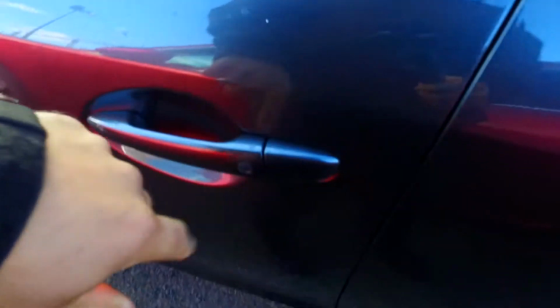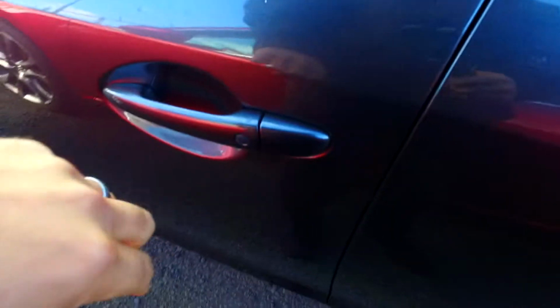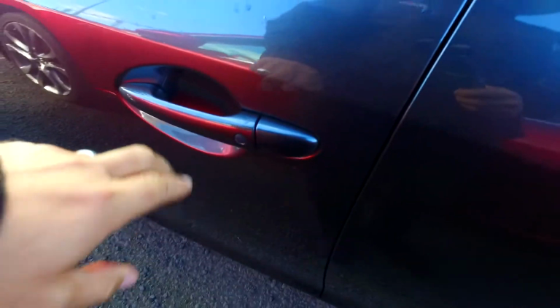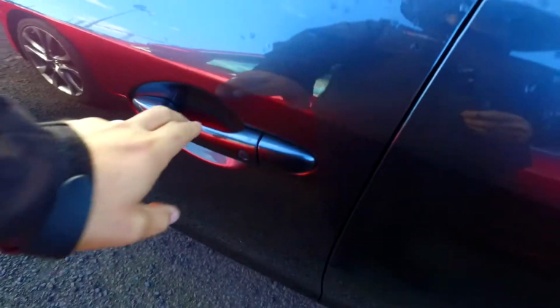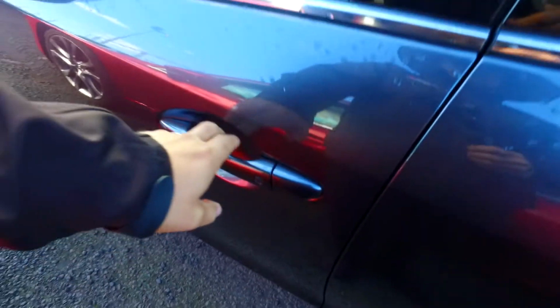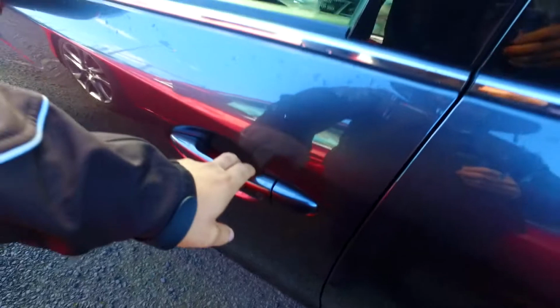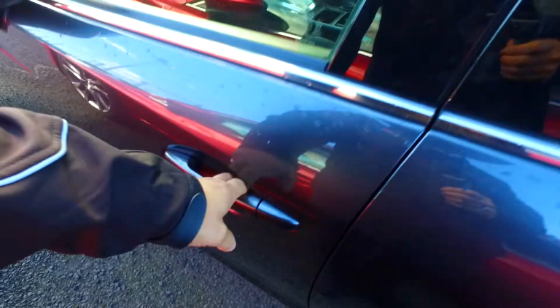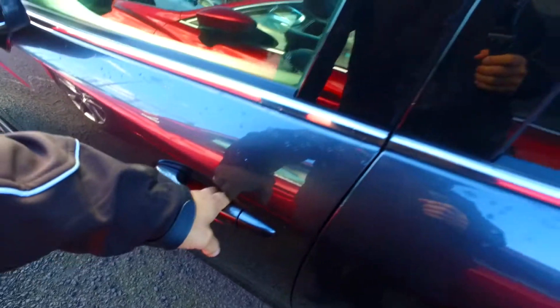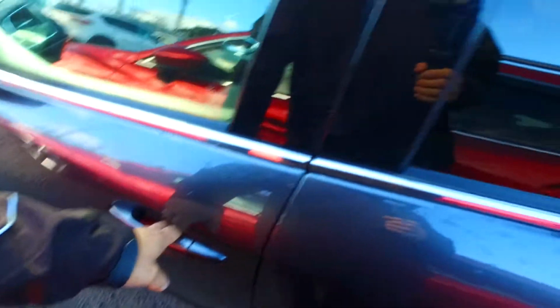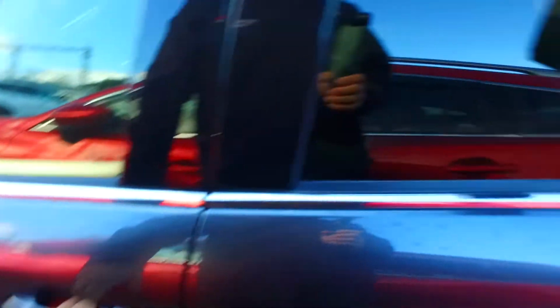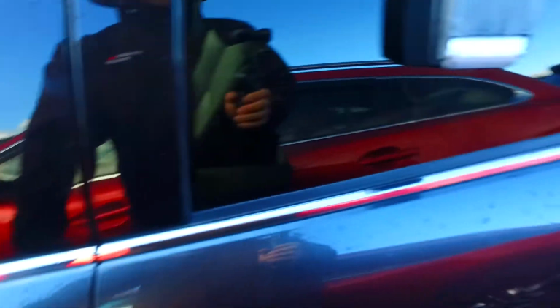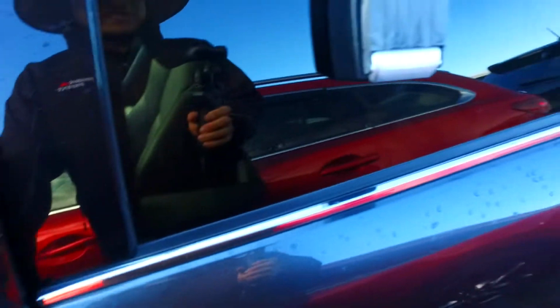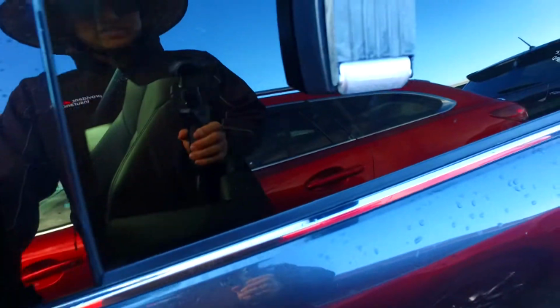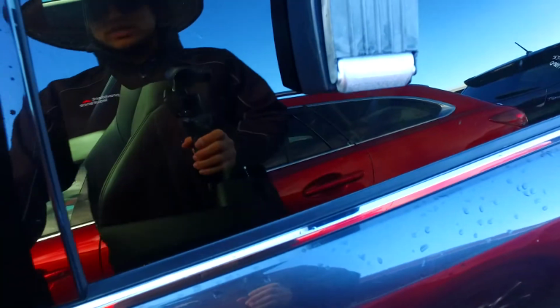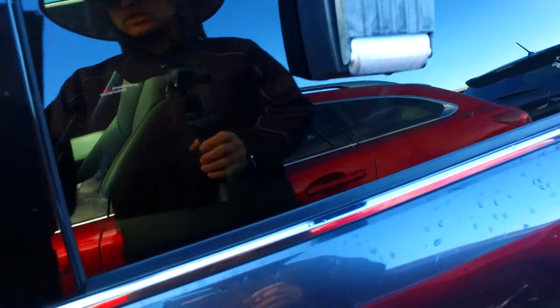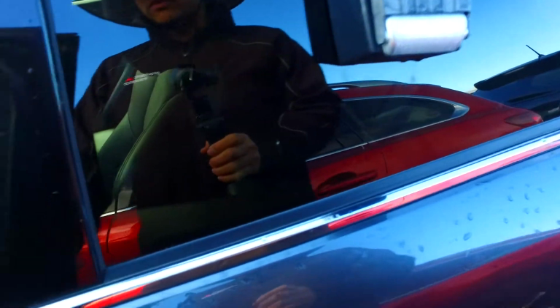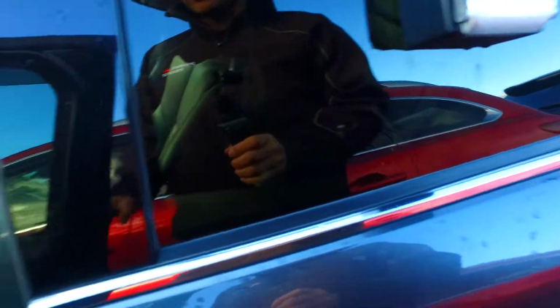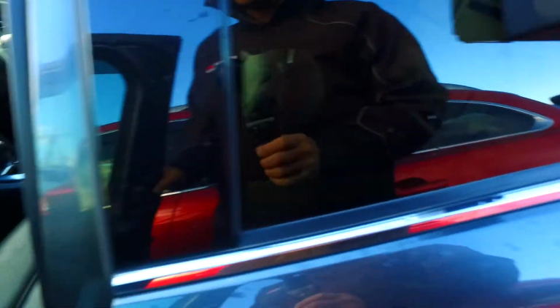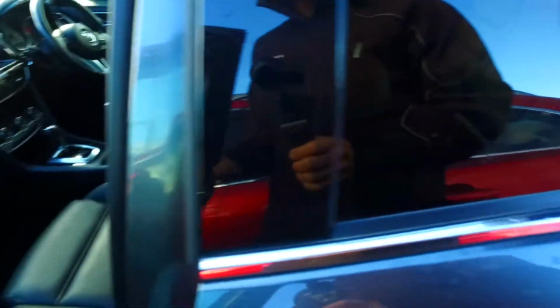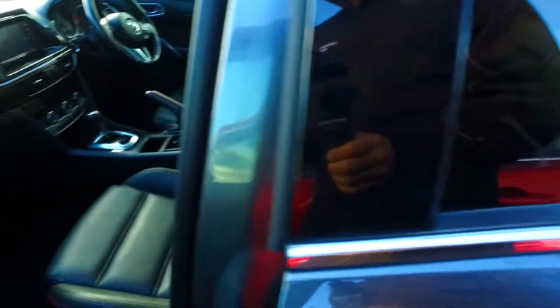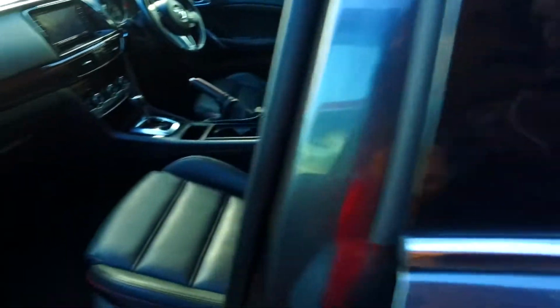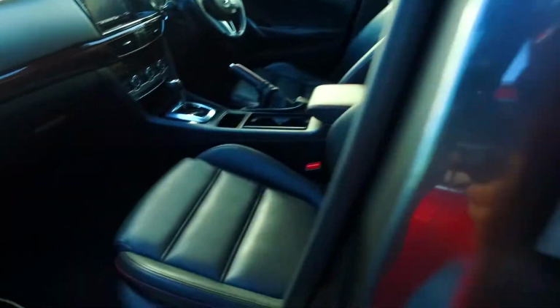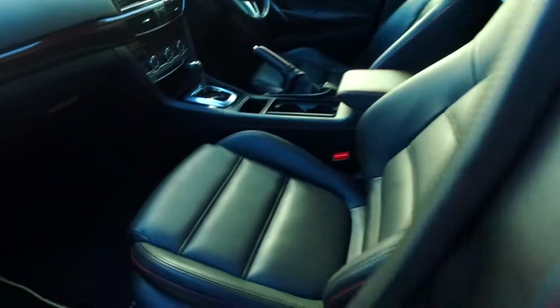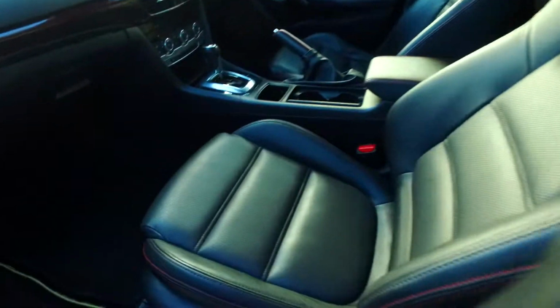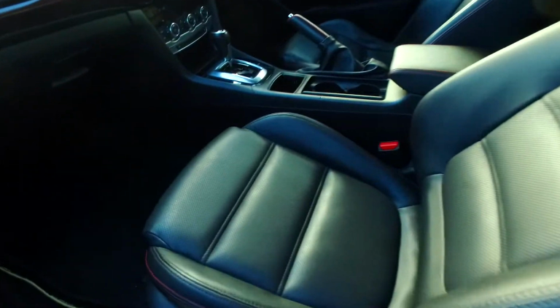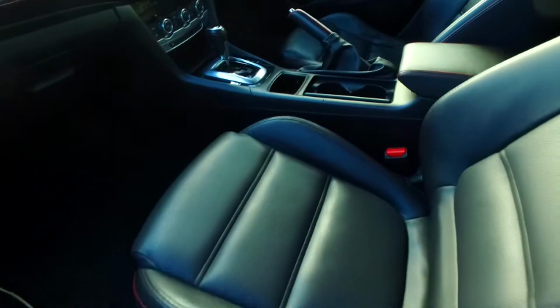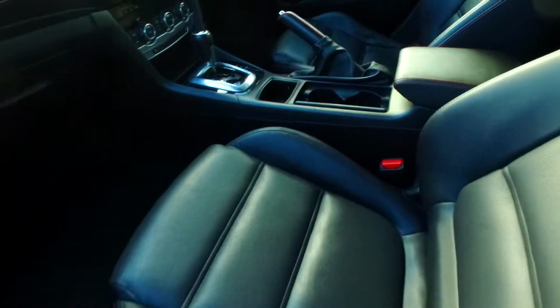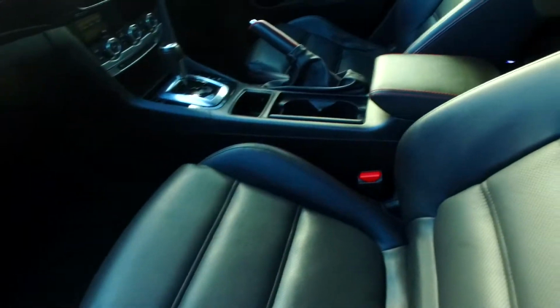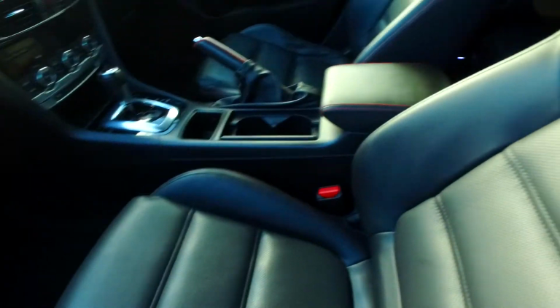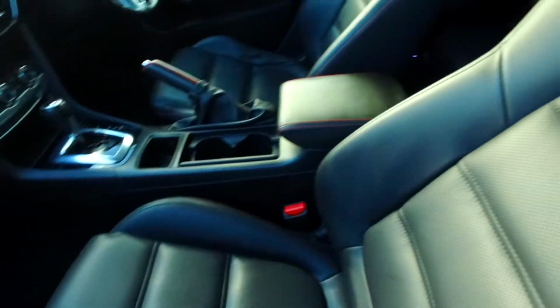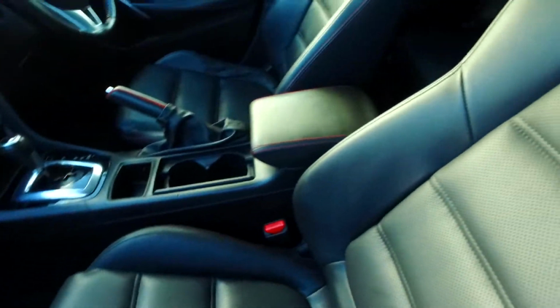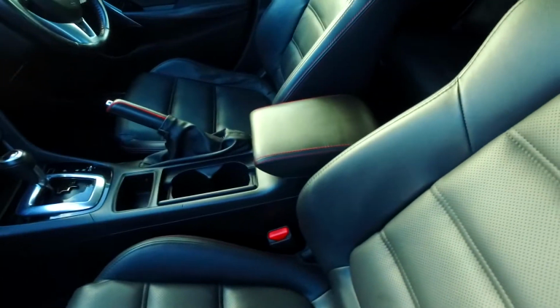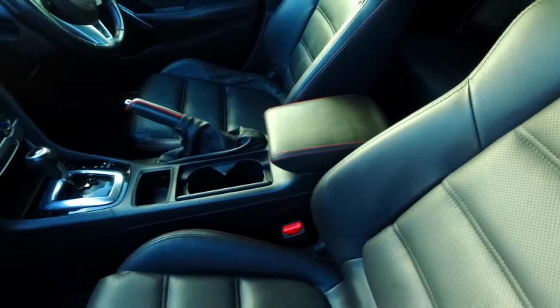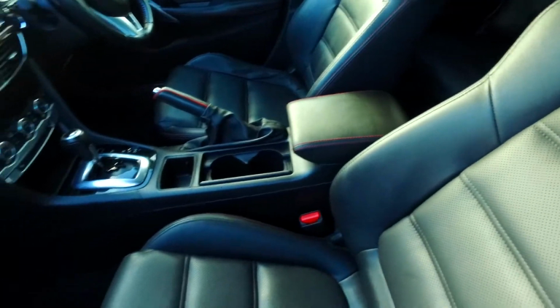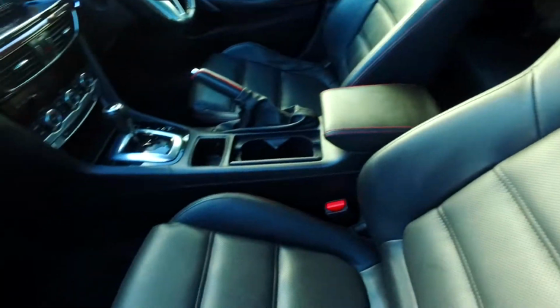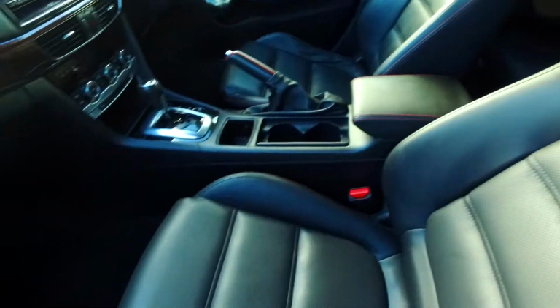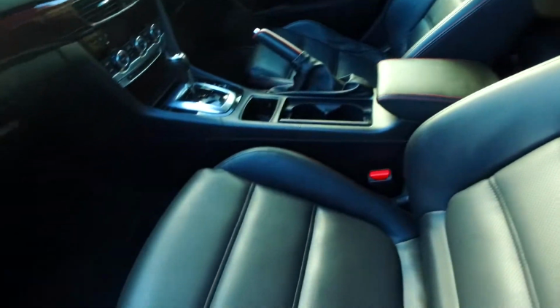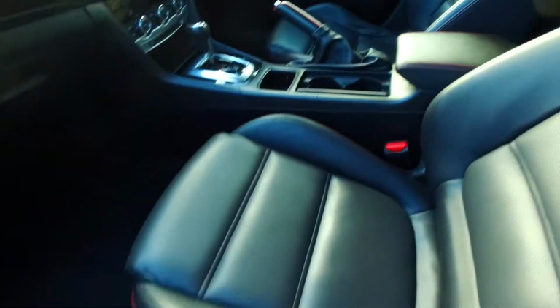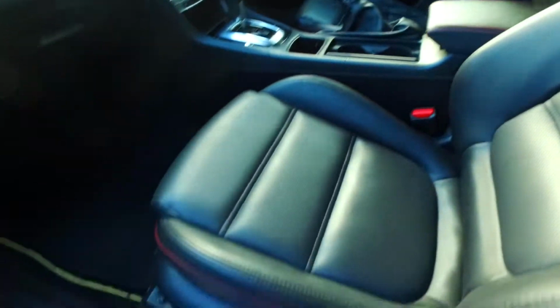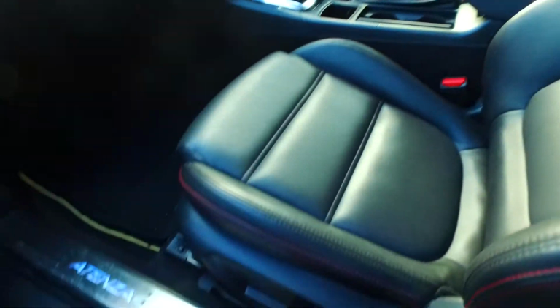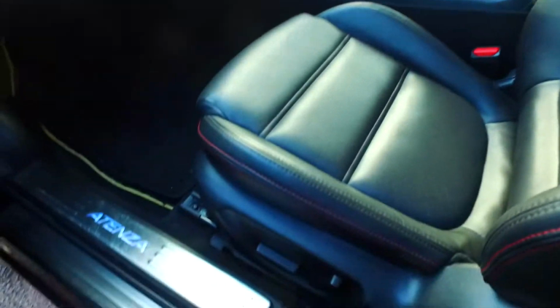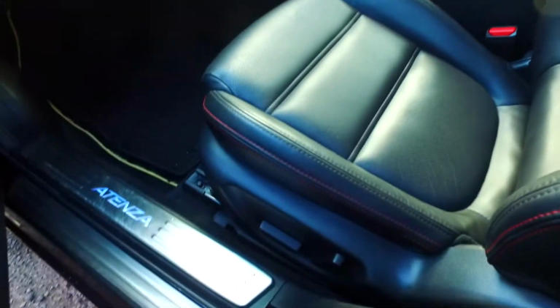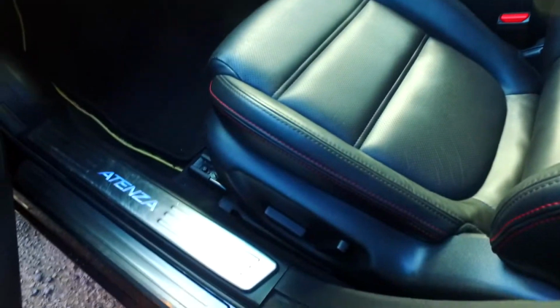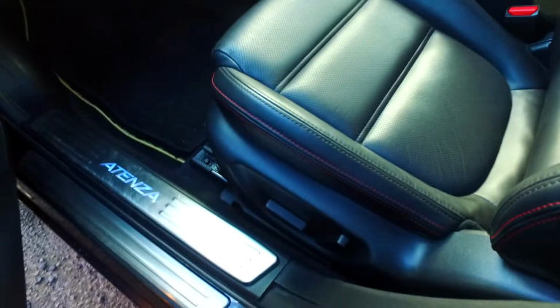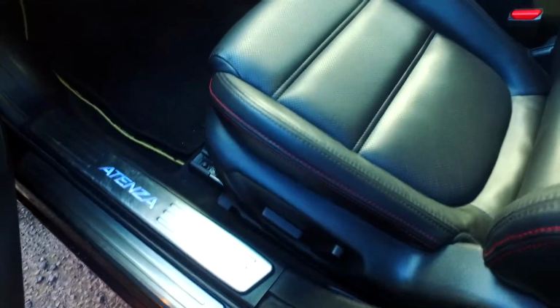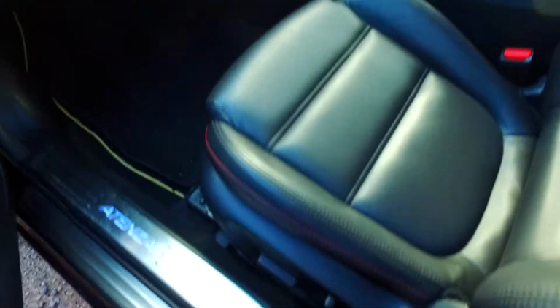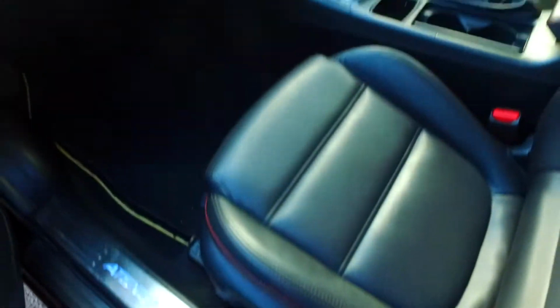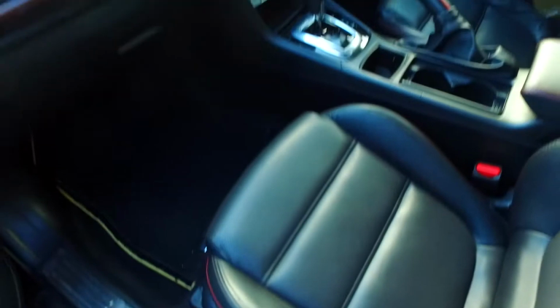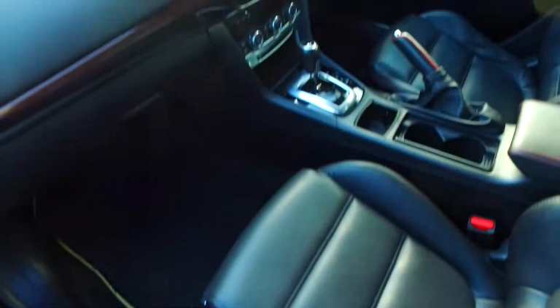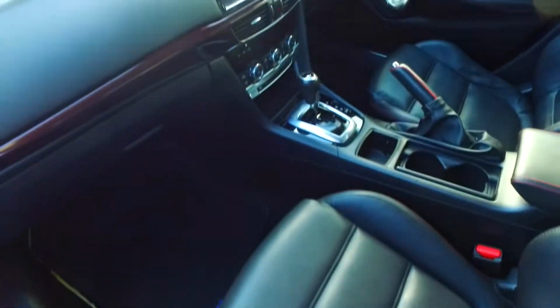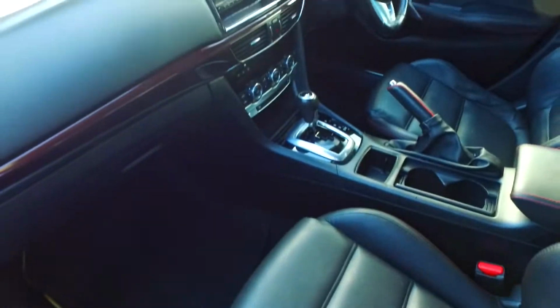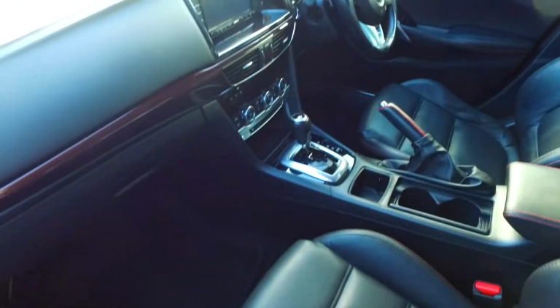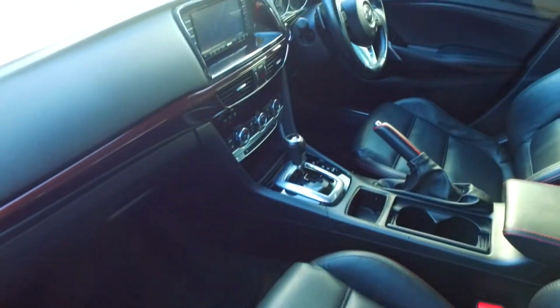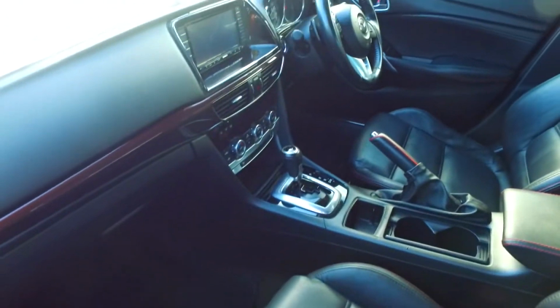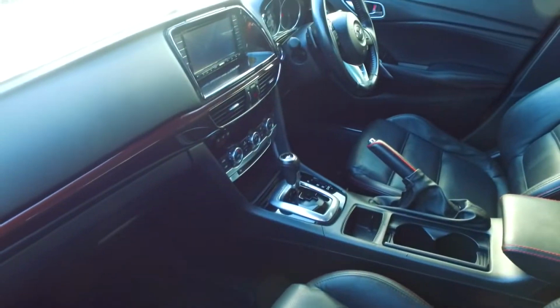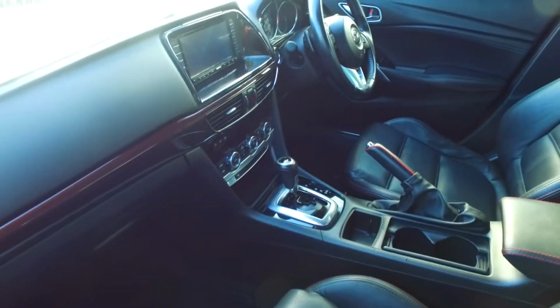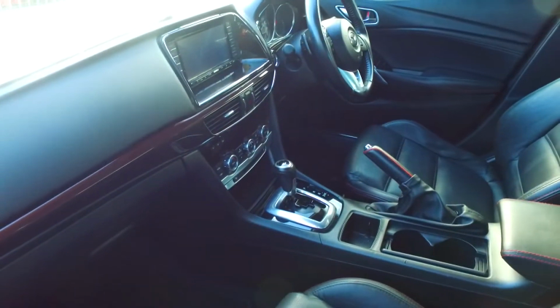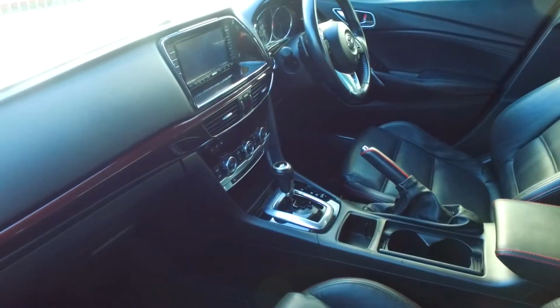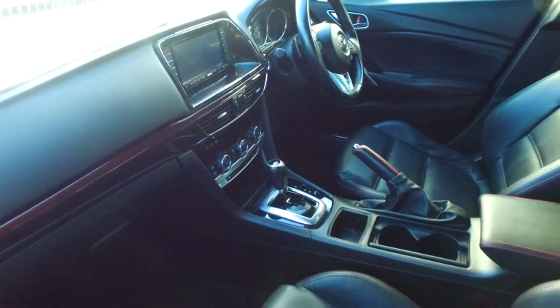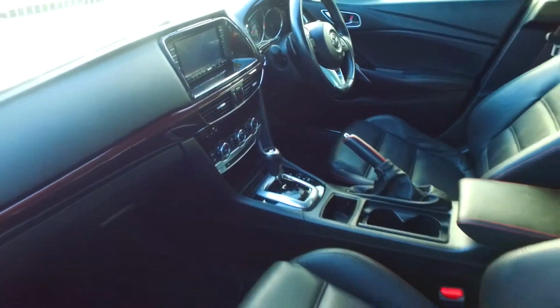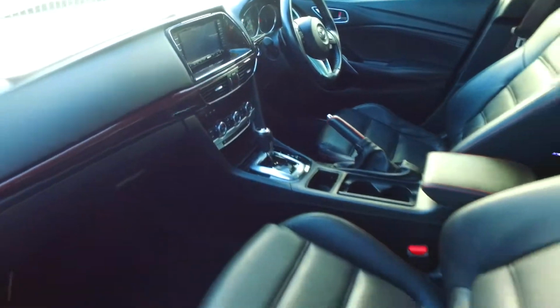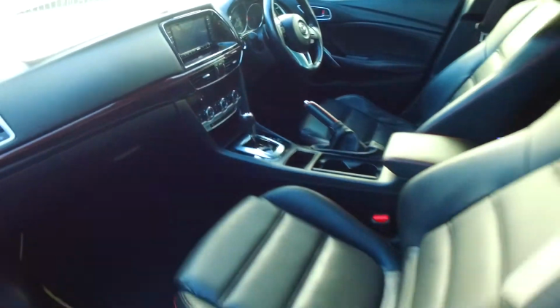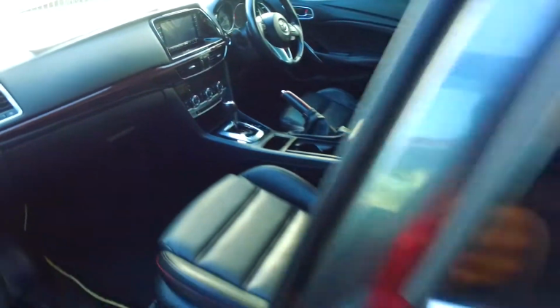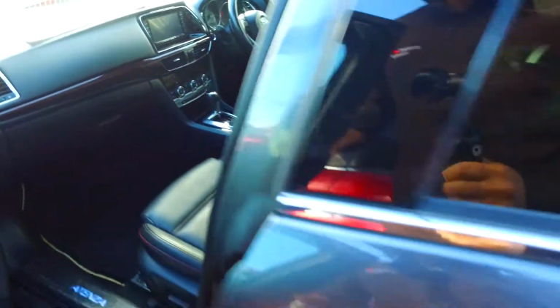Keyless entry, push-button start, tinted rear windows, both front seats in perforated leather, electric as well with dual climate control over there.